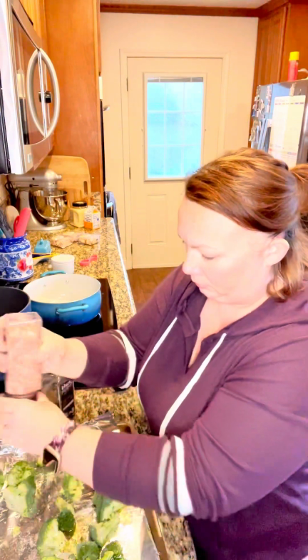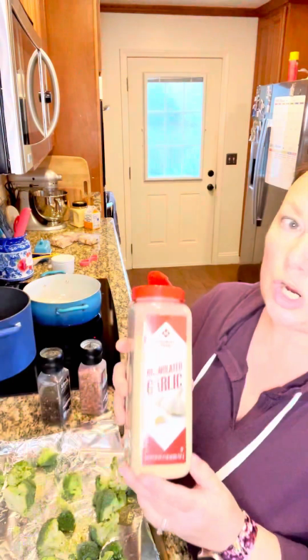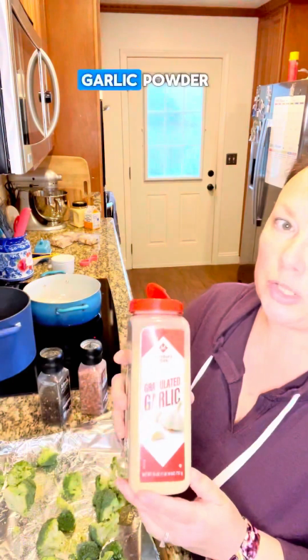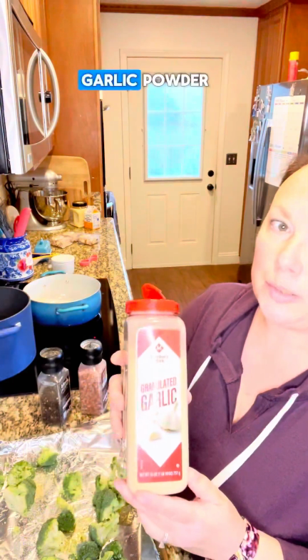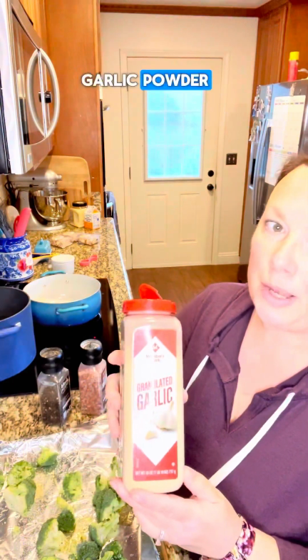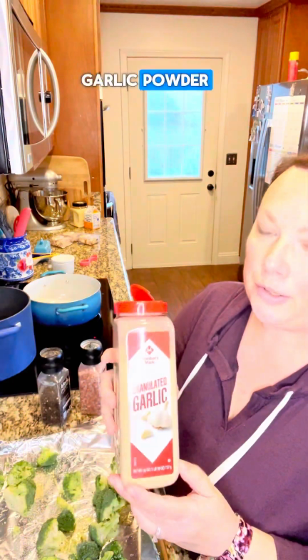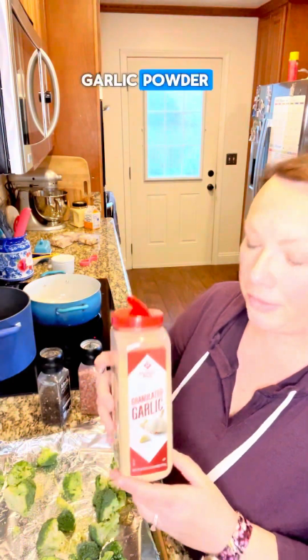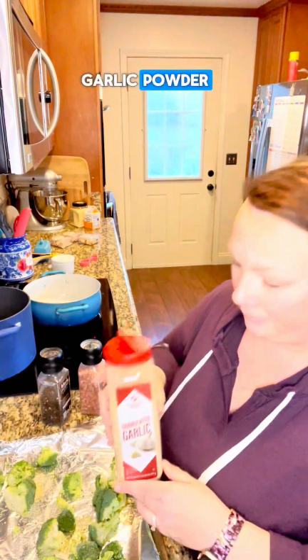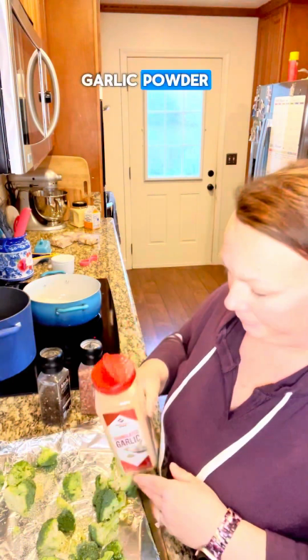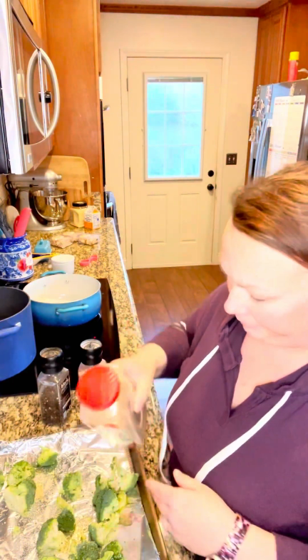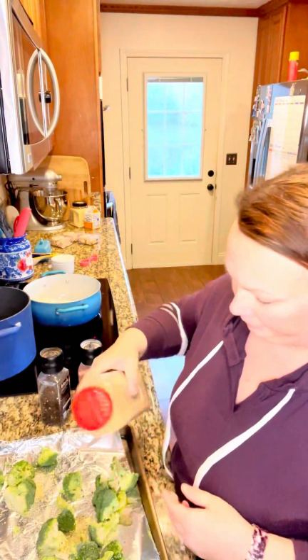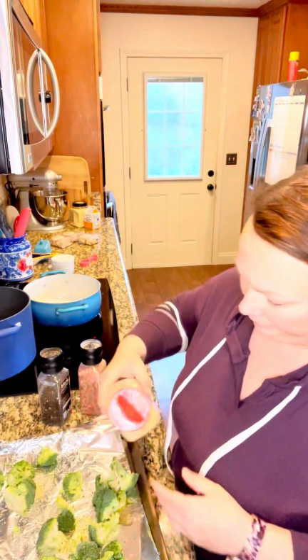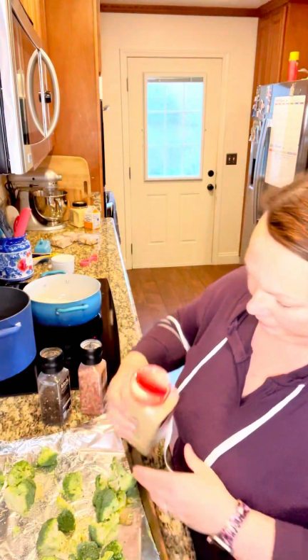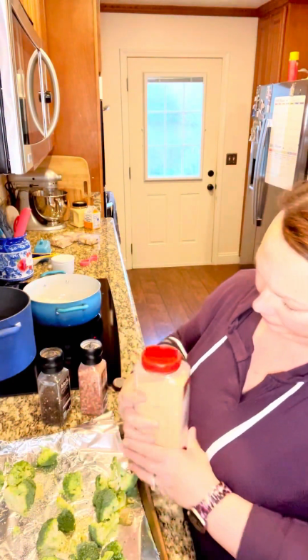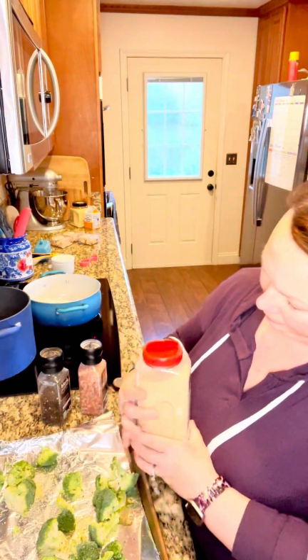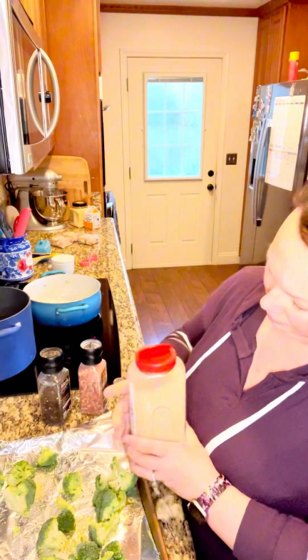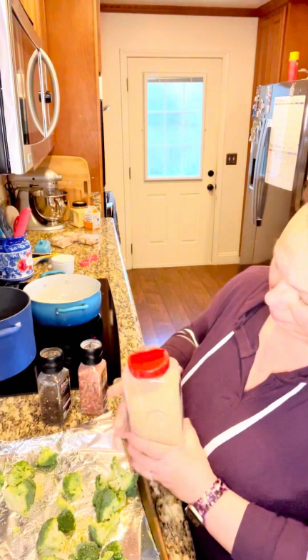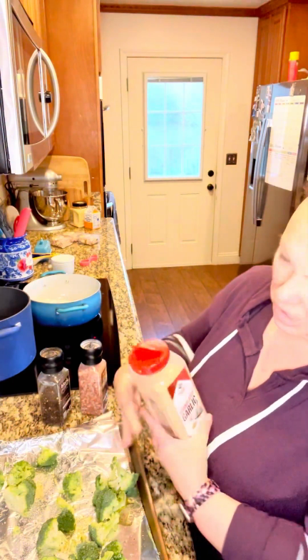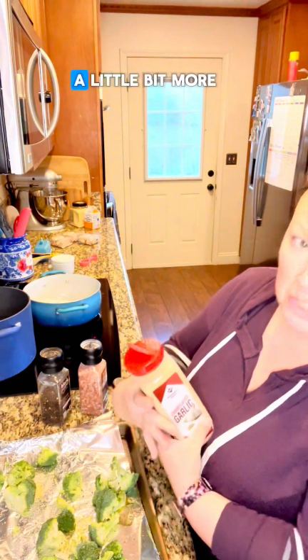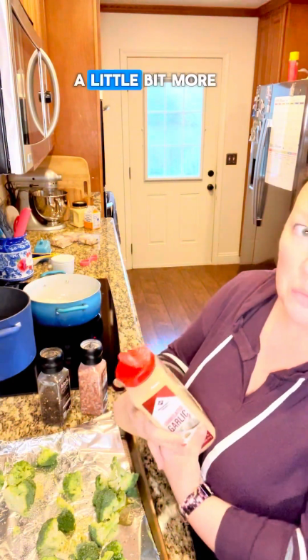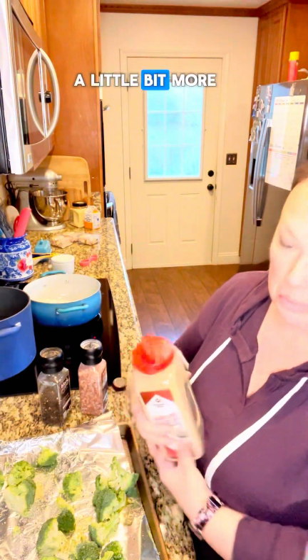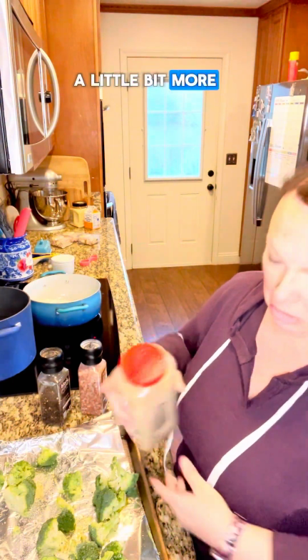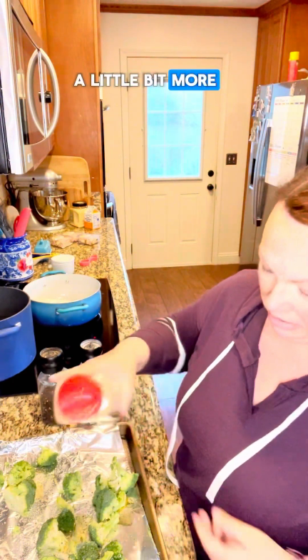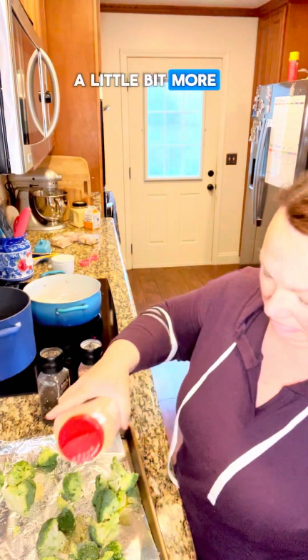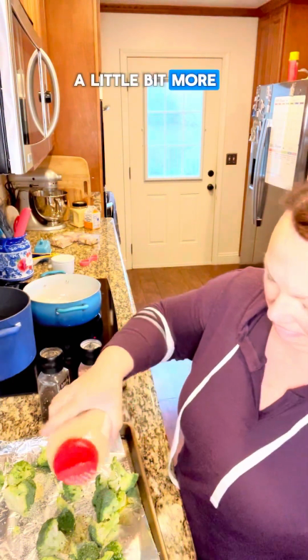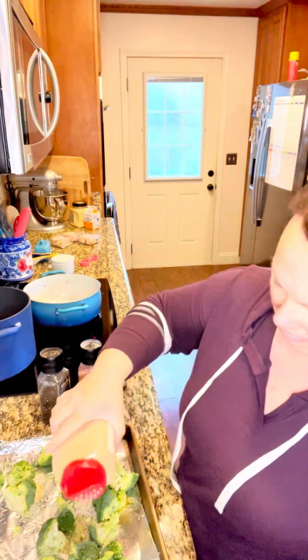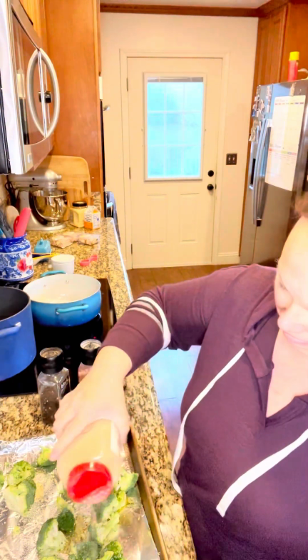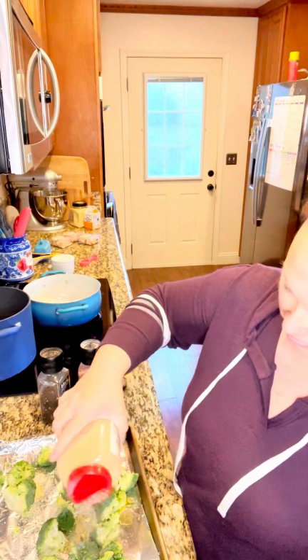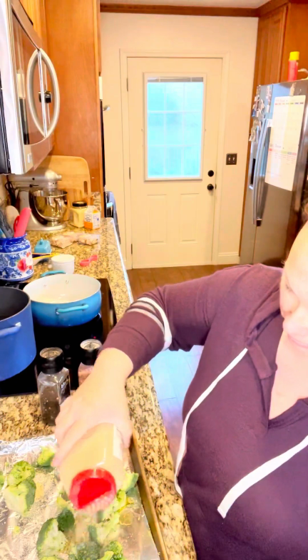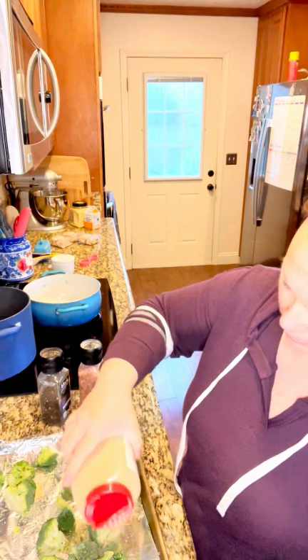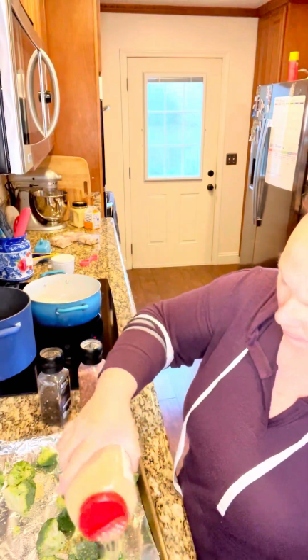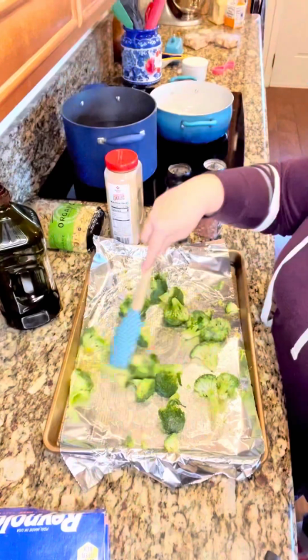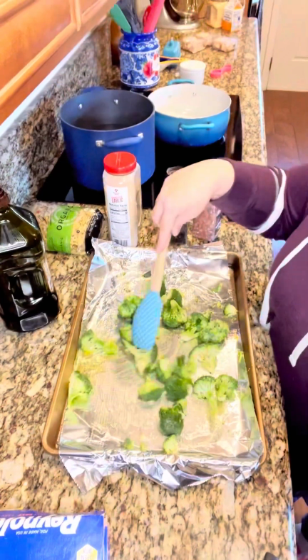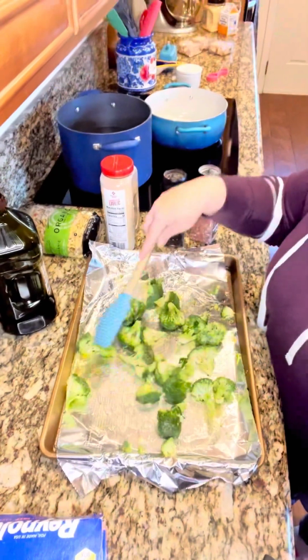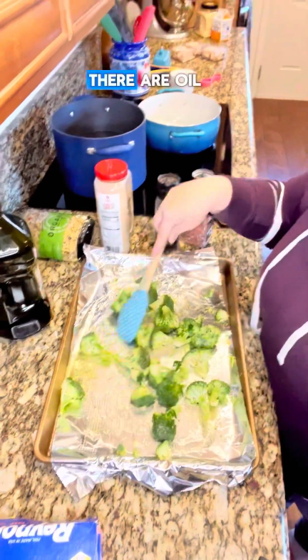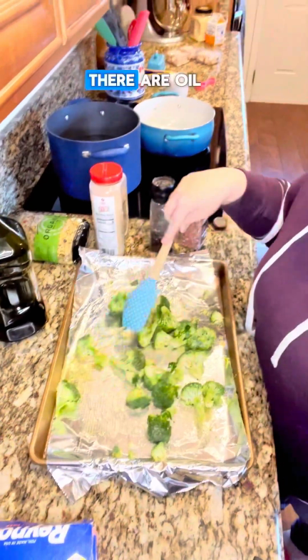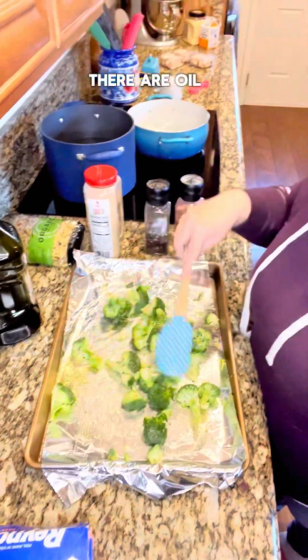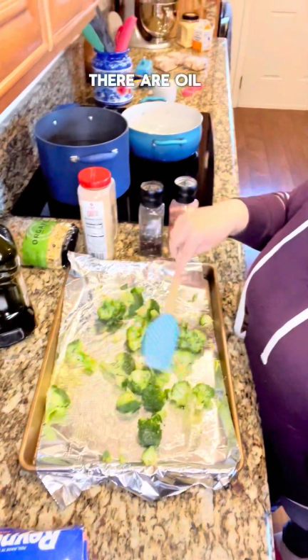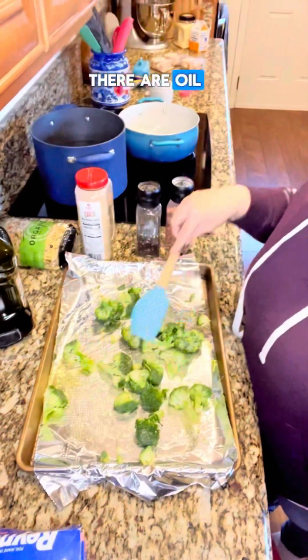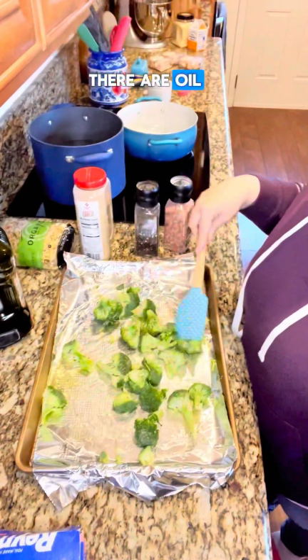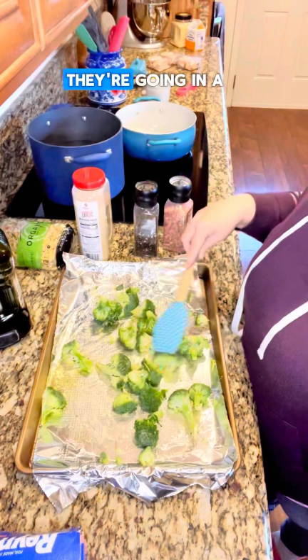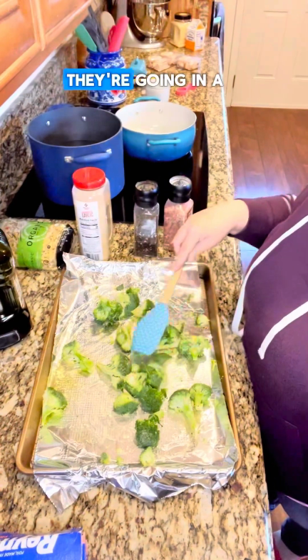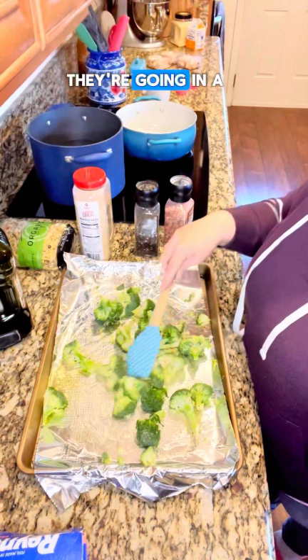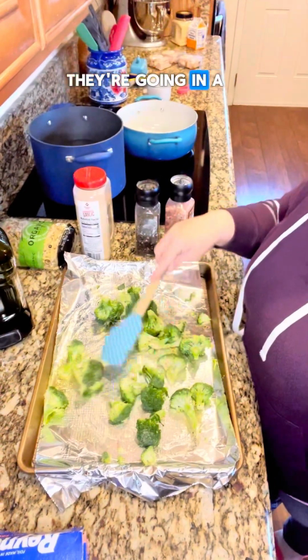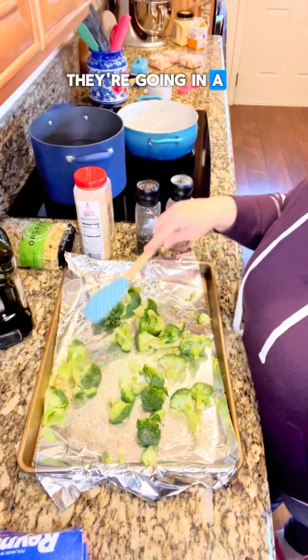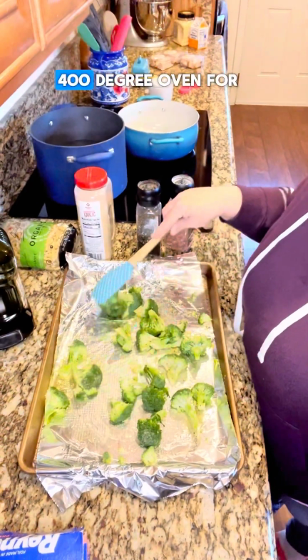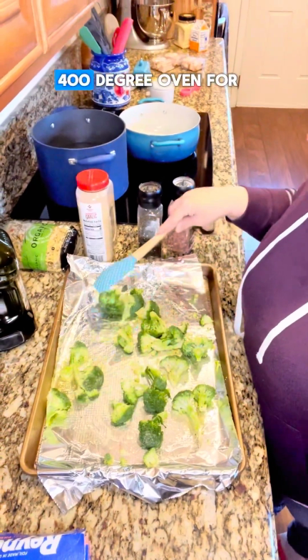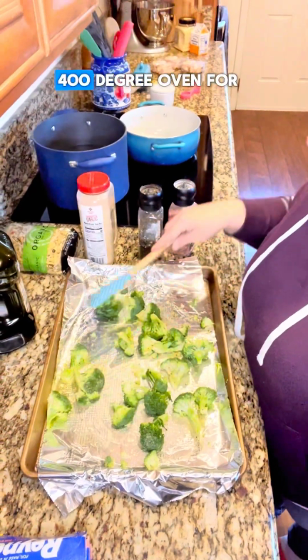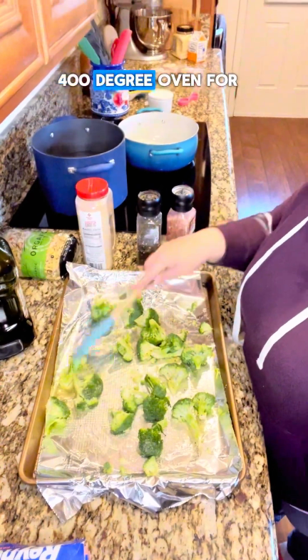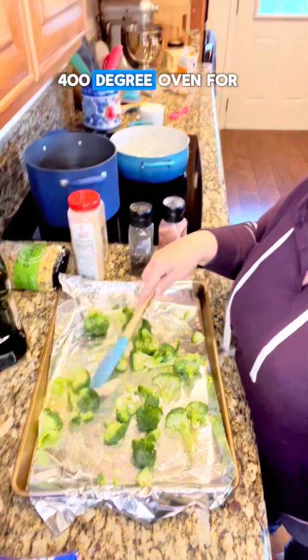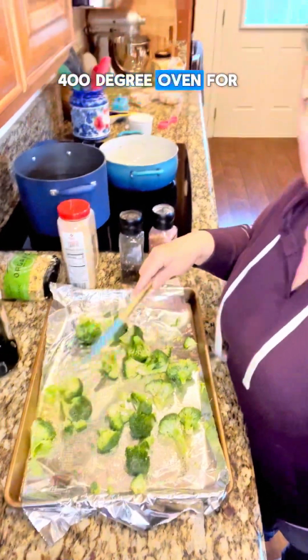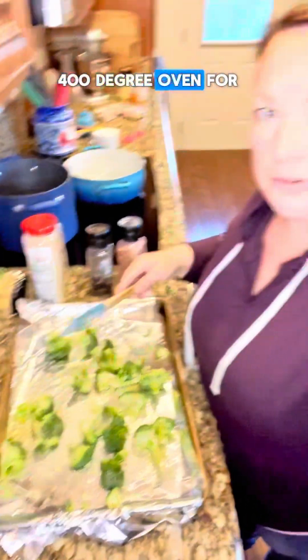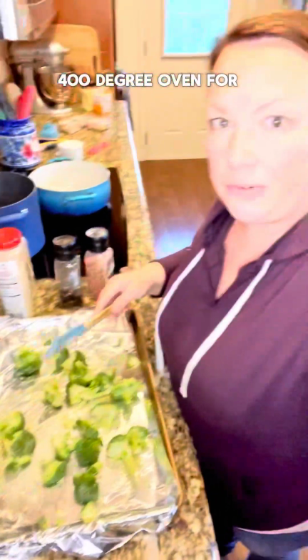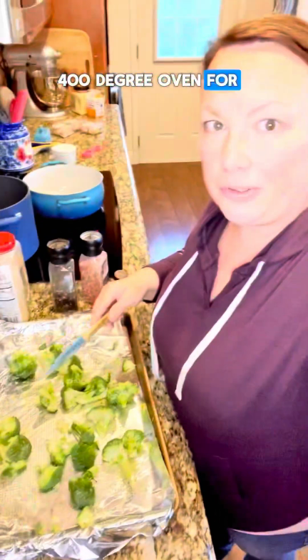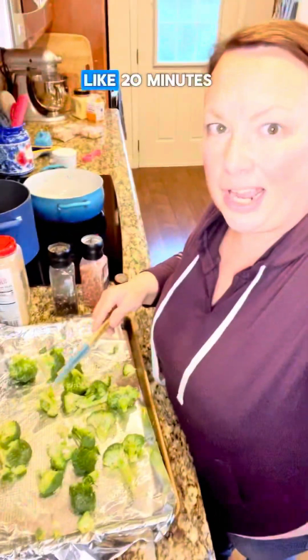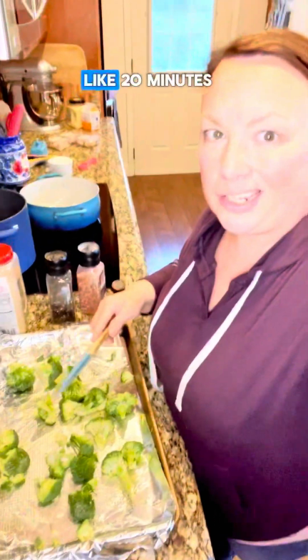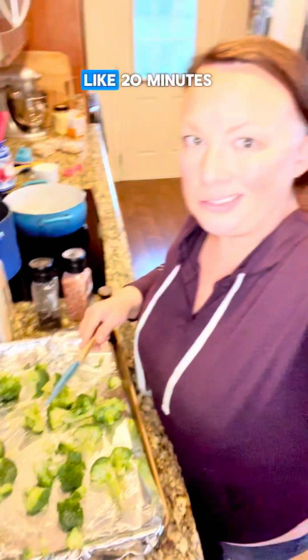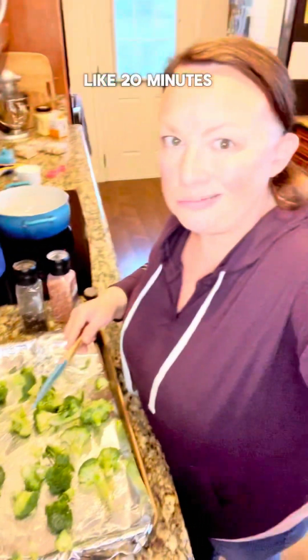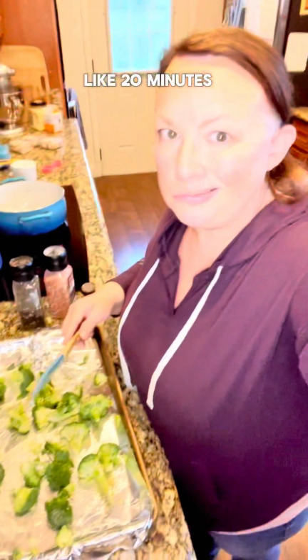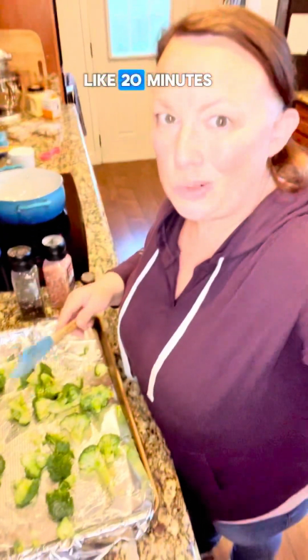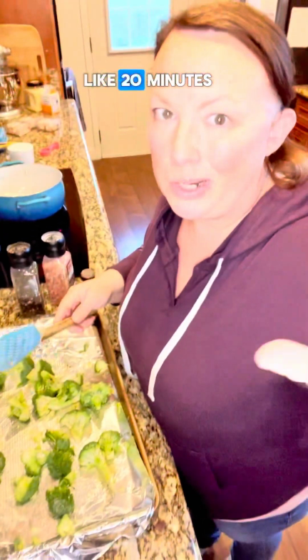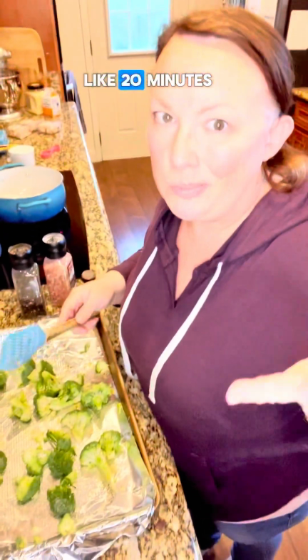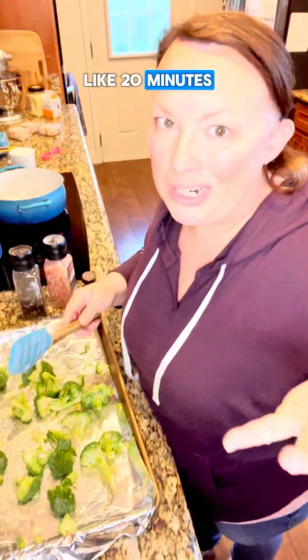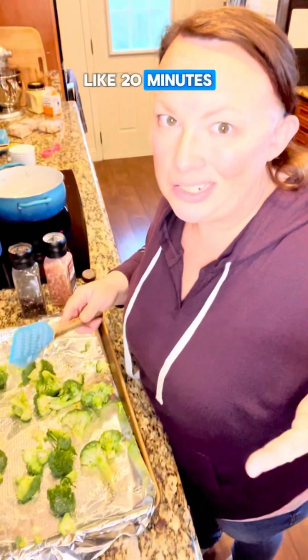Garlic powder — a little bit more — they're all oiled. They're going in a 400 degree oven for like 20 minutes so they're crispy.